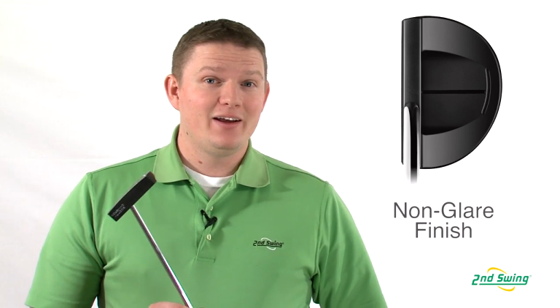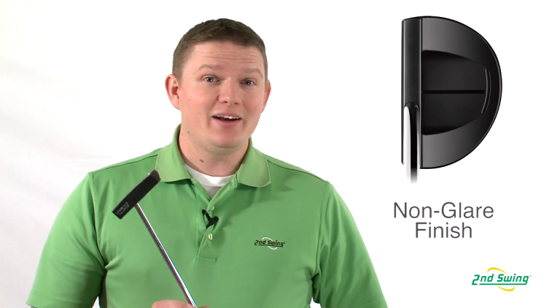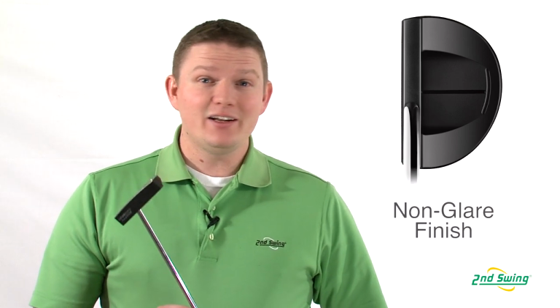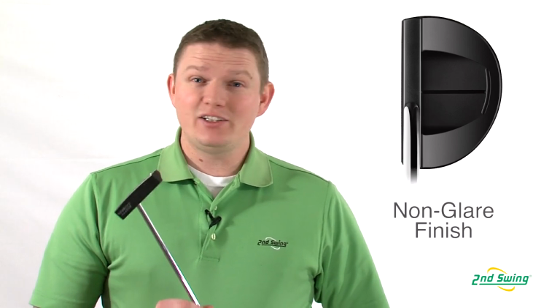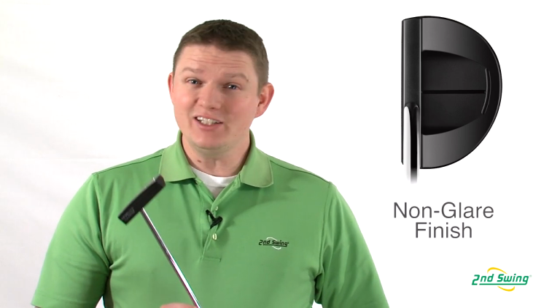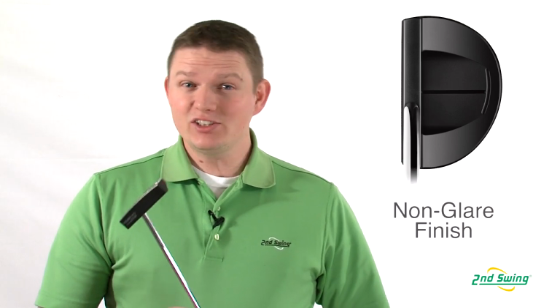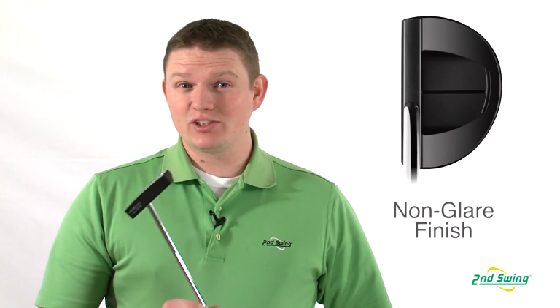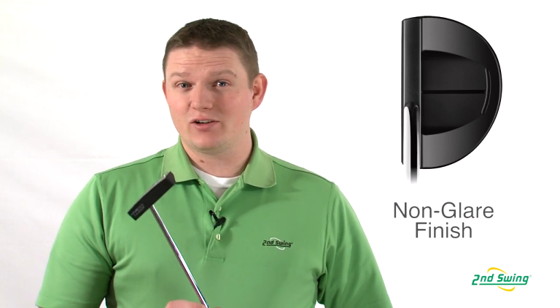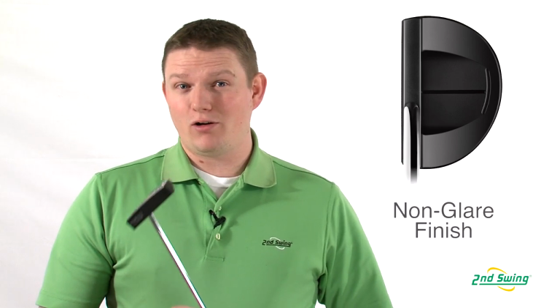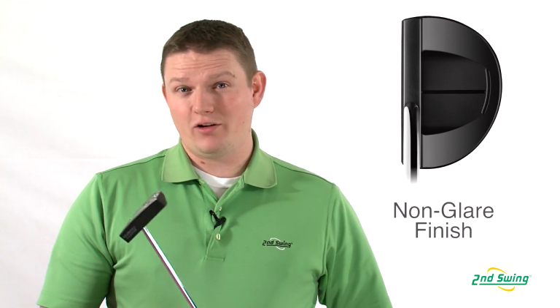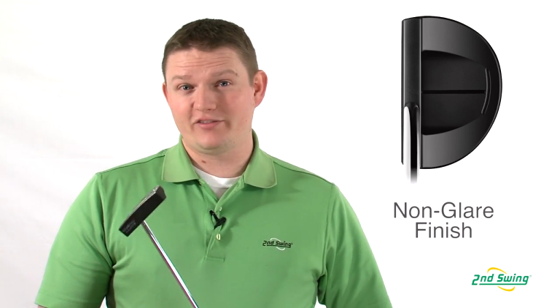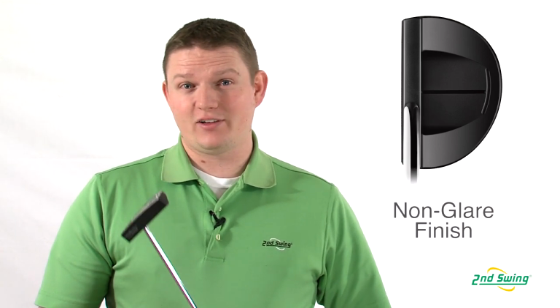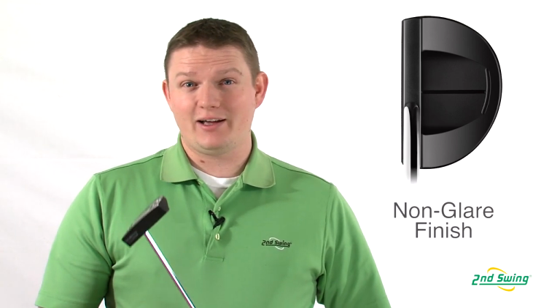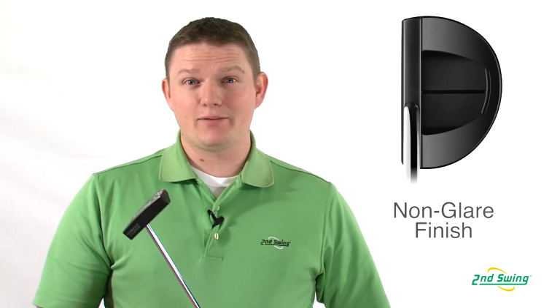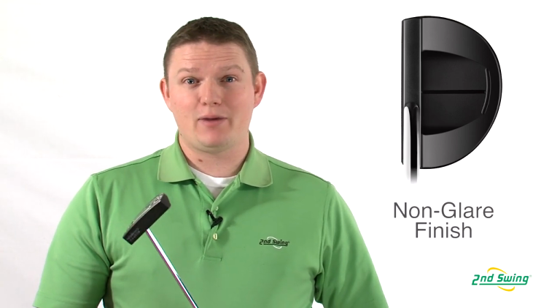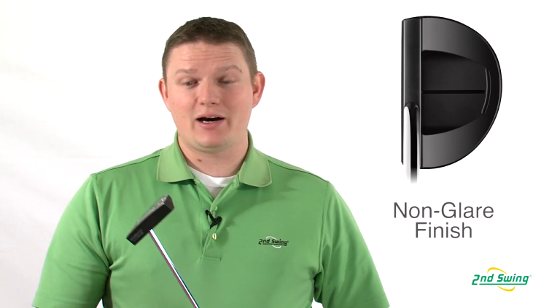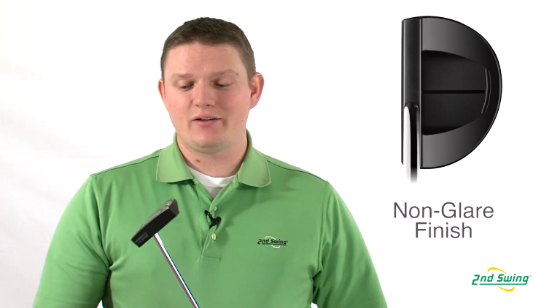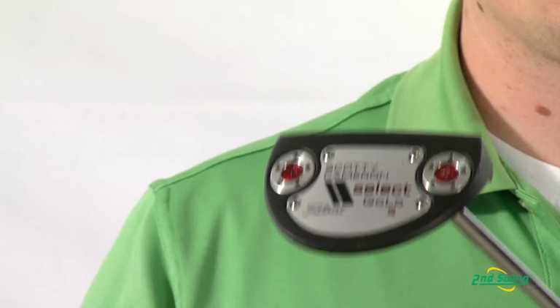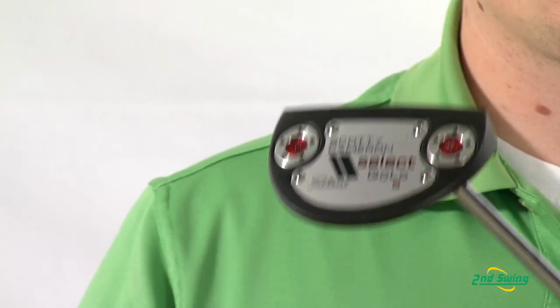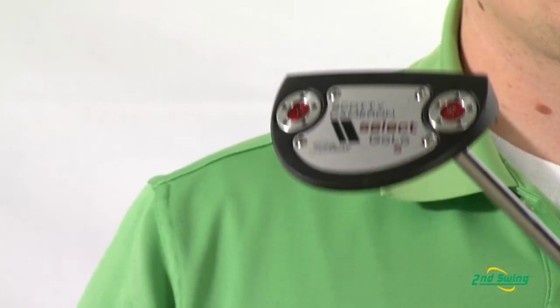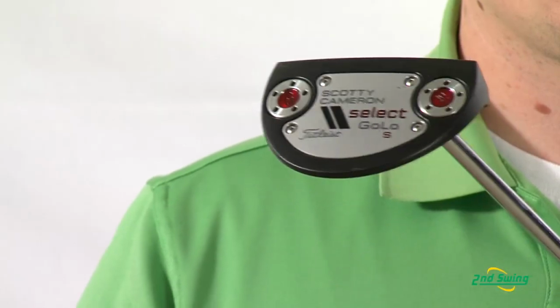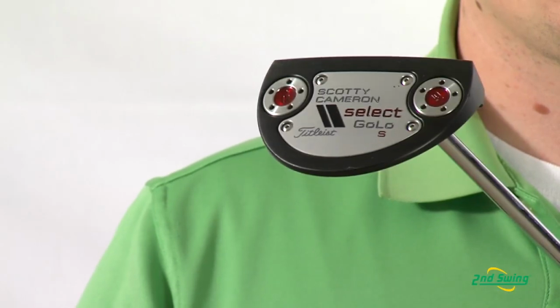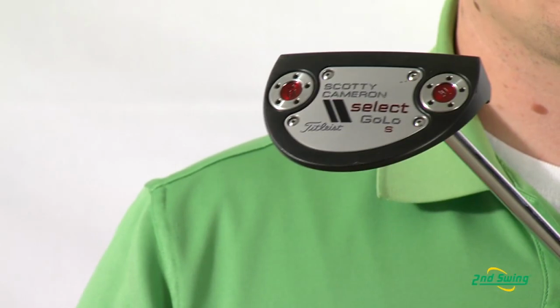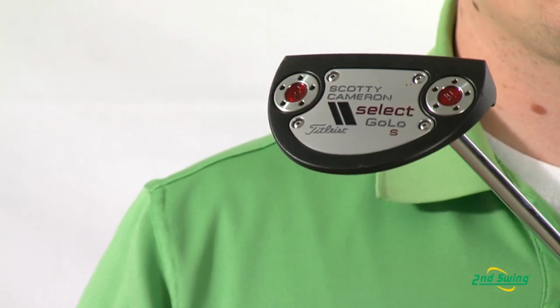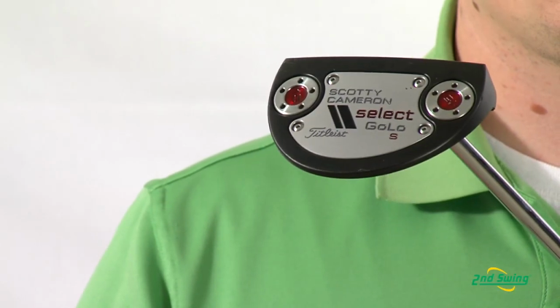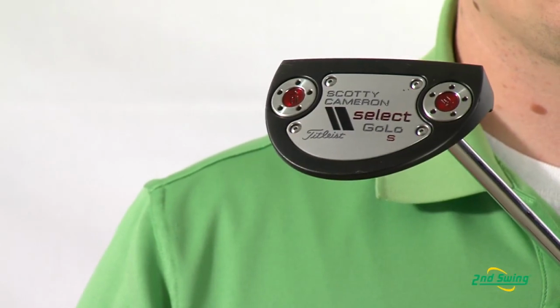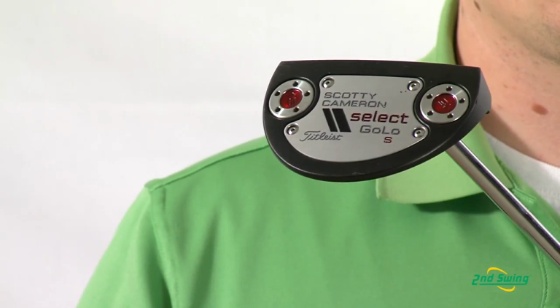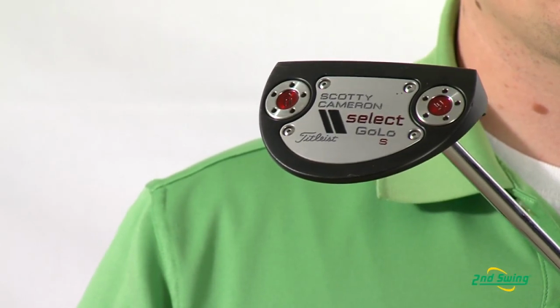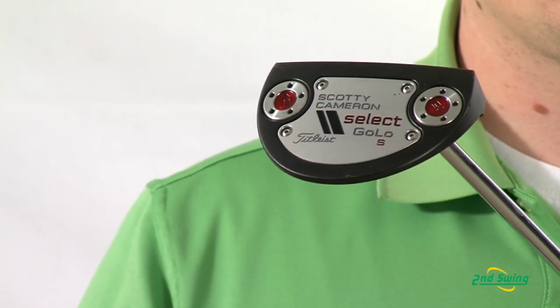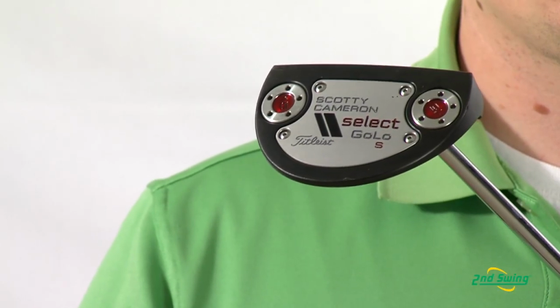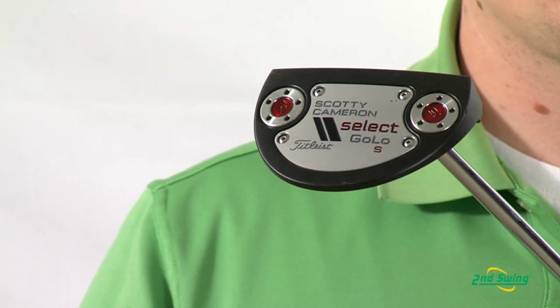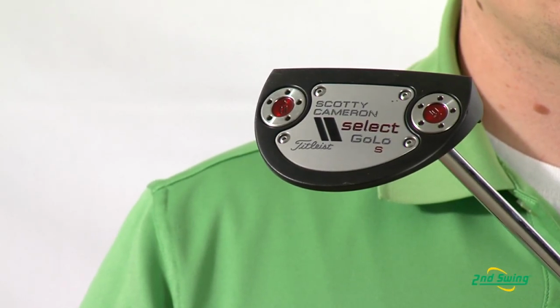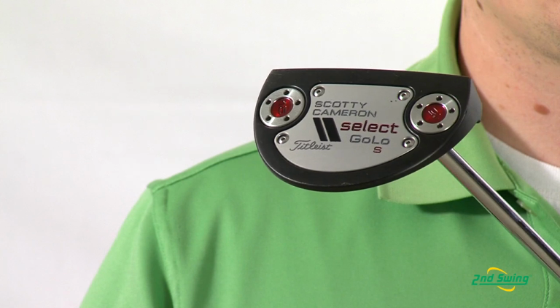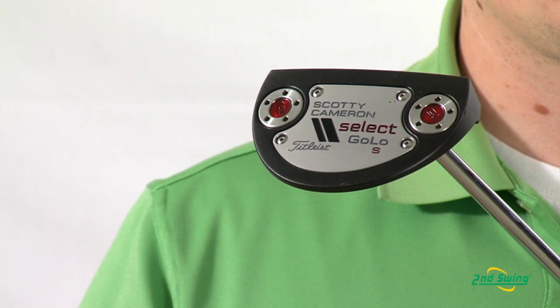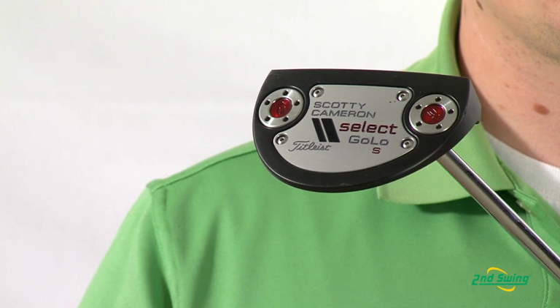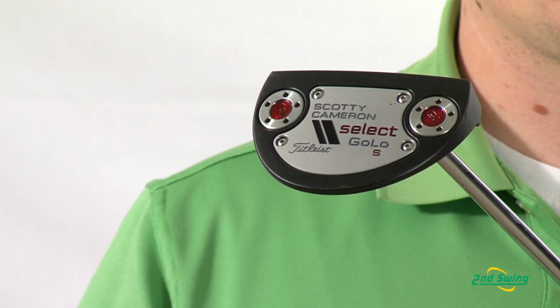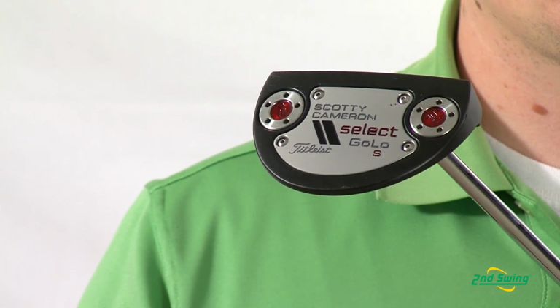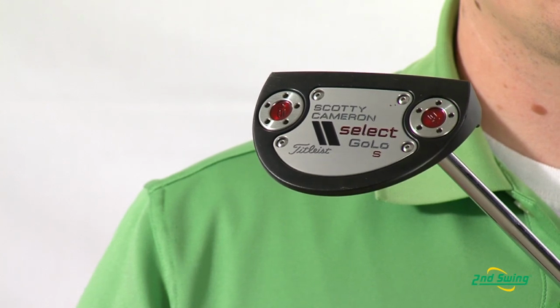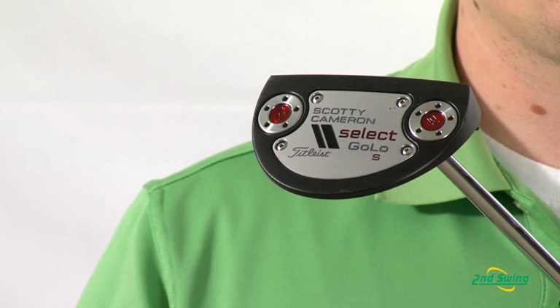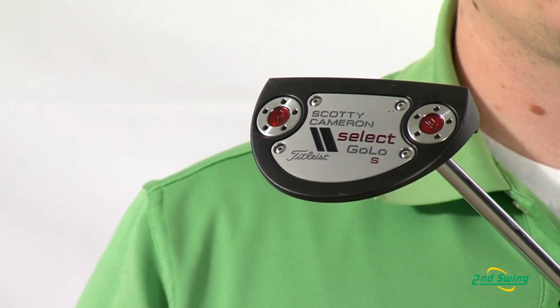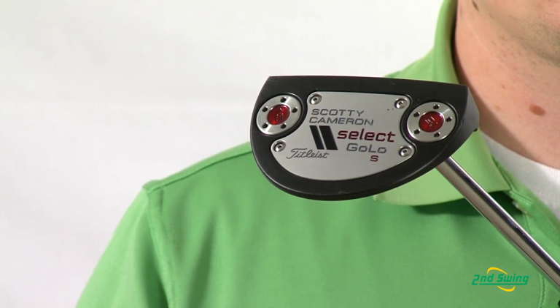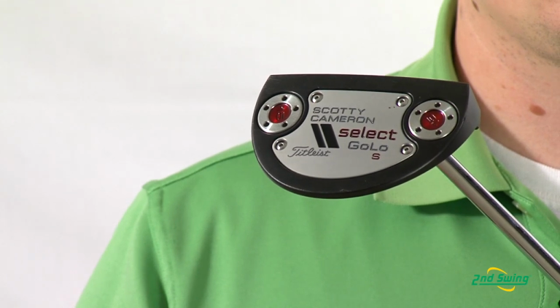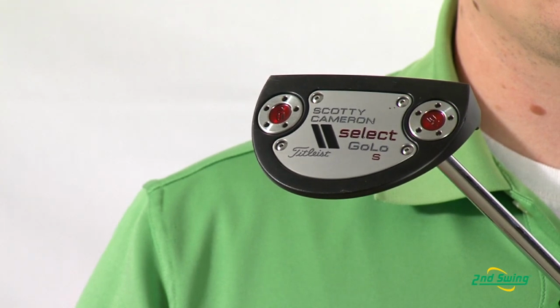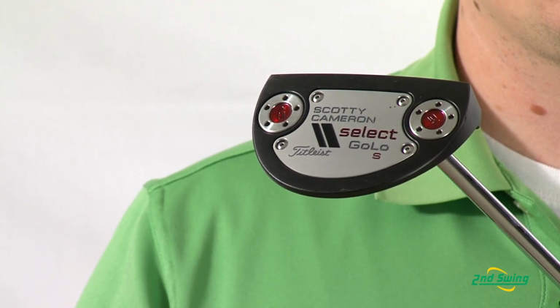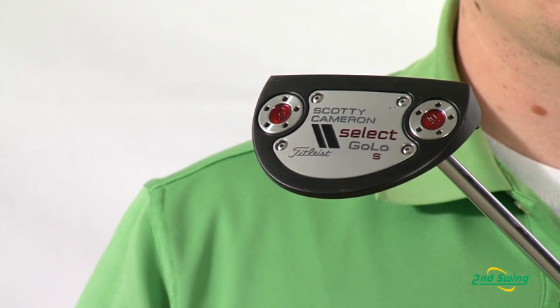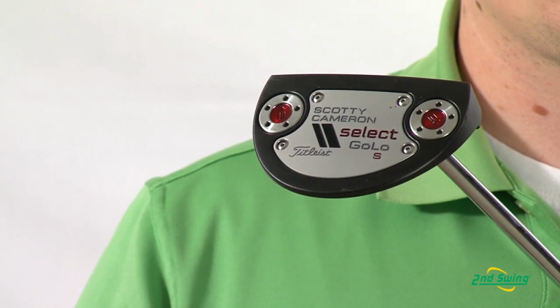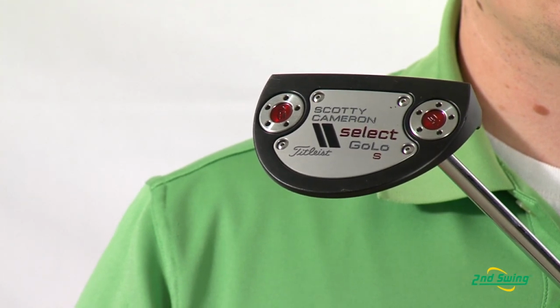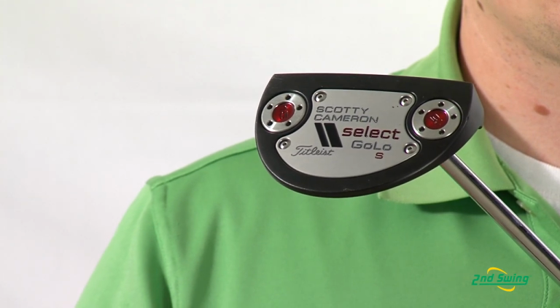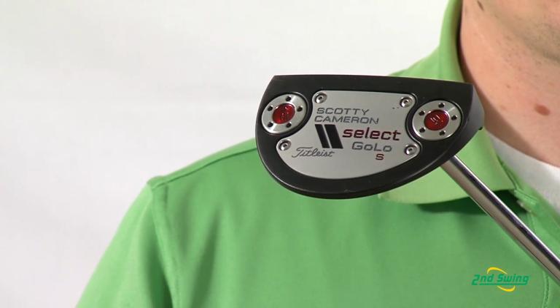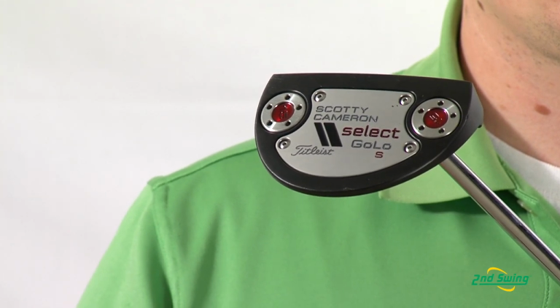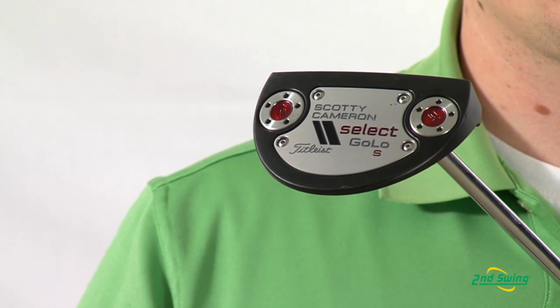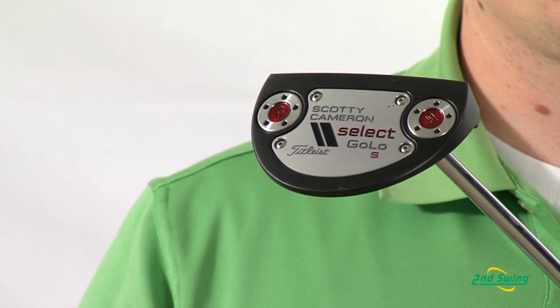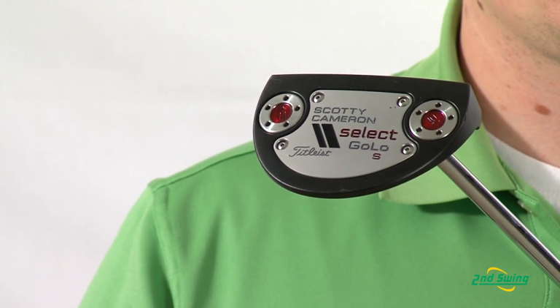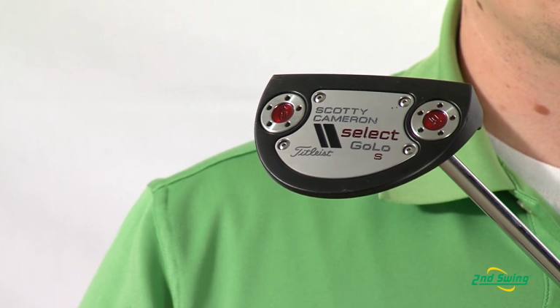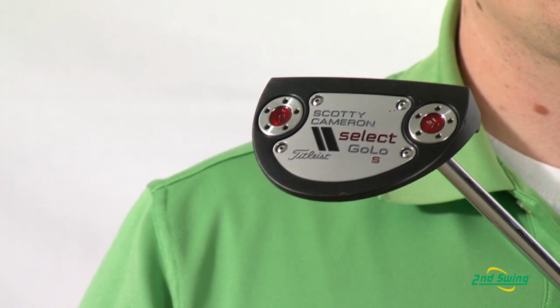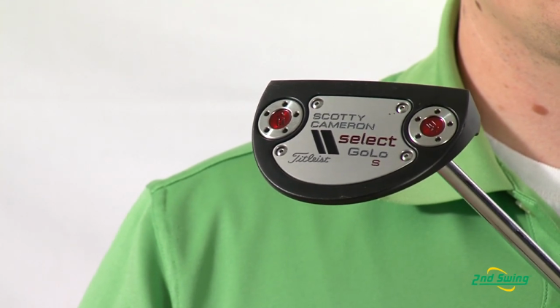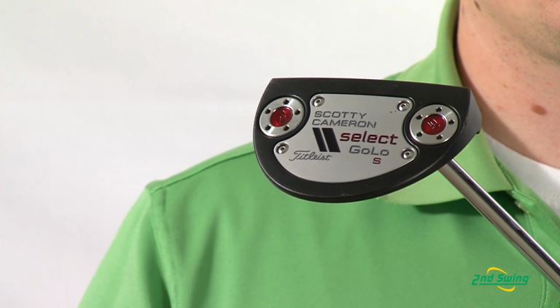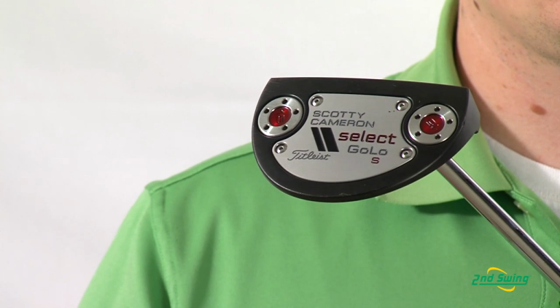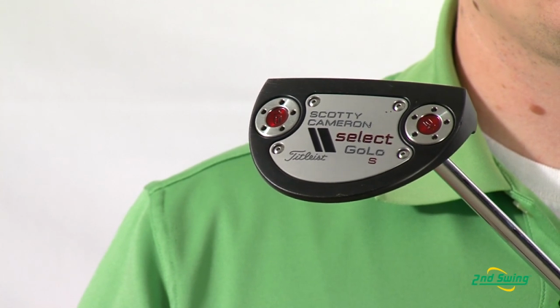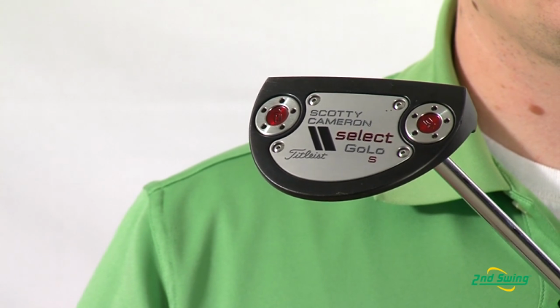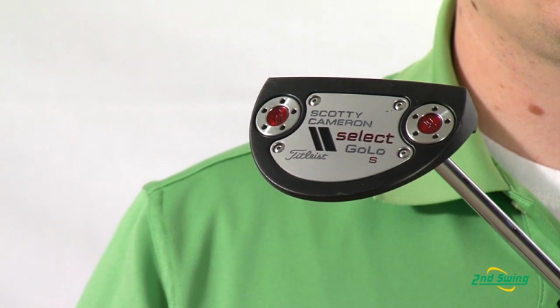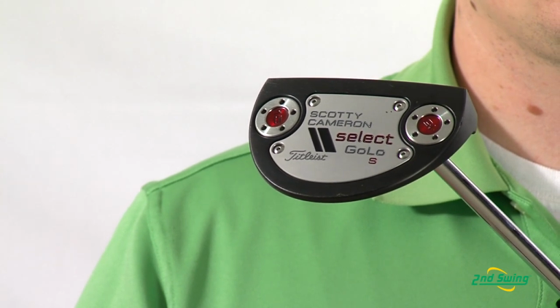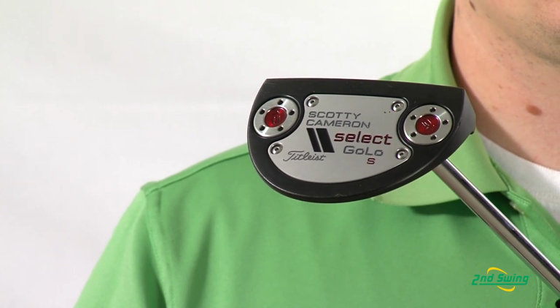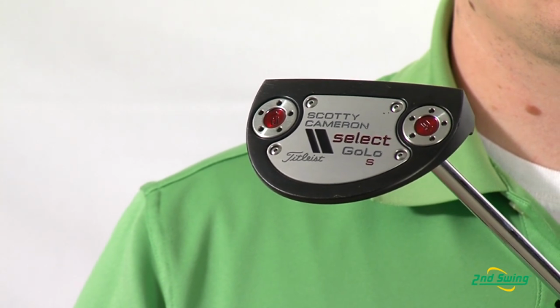In addition, all Select models come with this nice notch weighting to make sure that you find the proper head weight for your game.